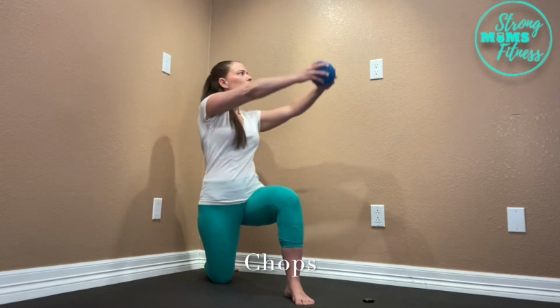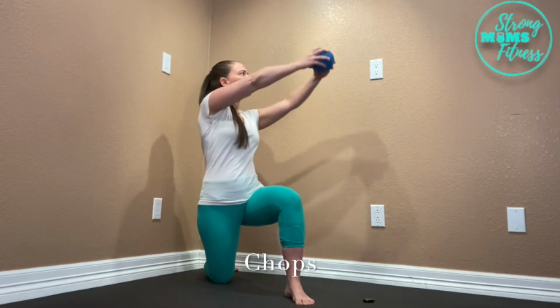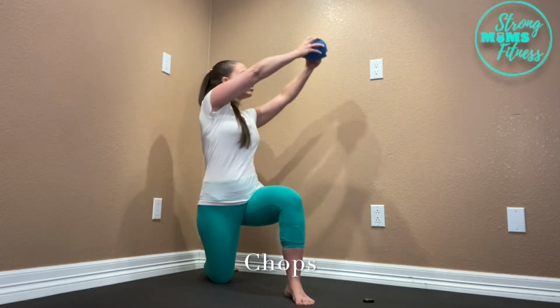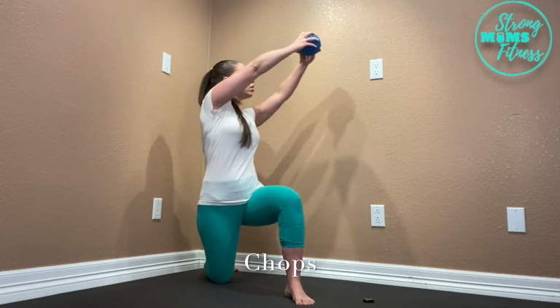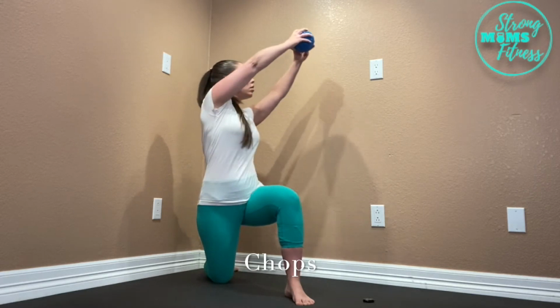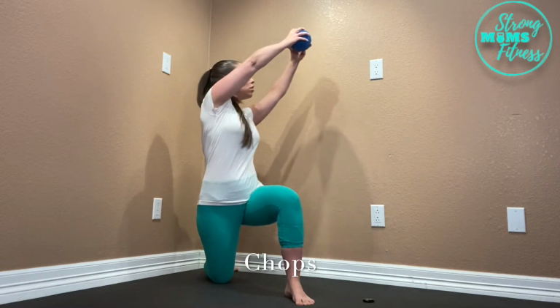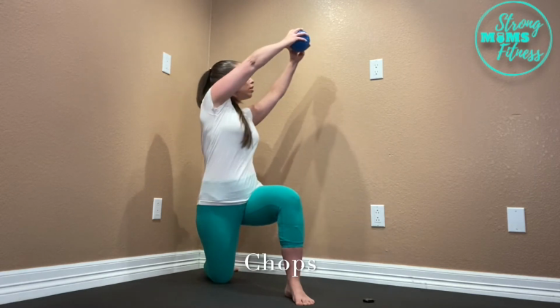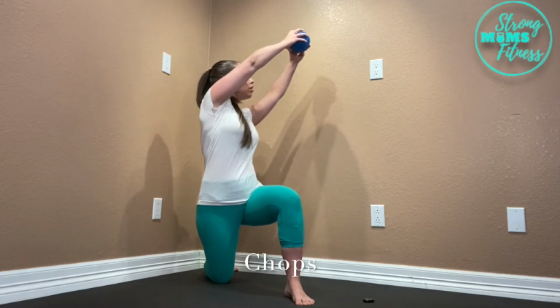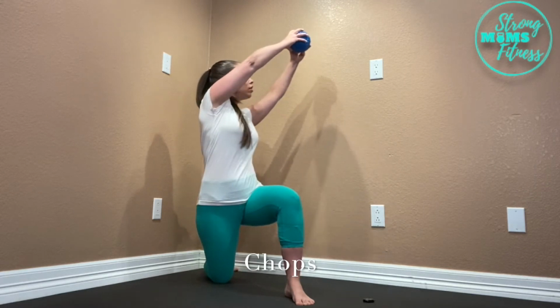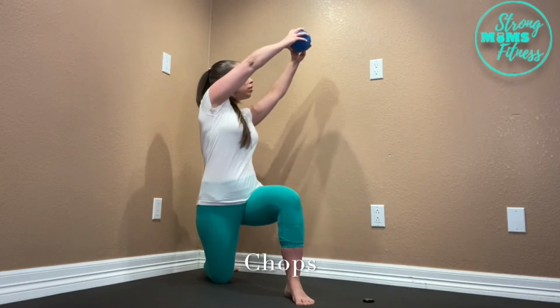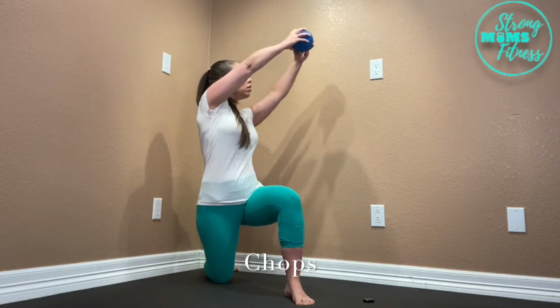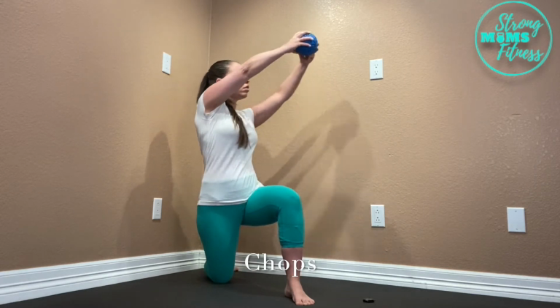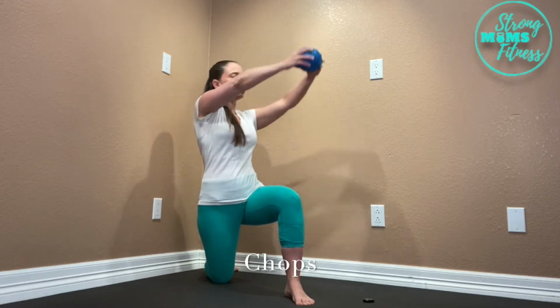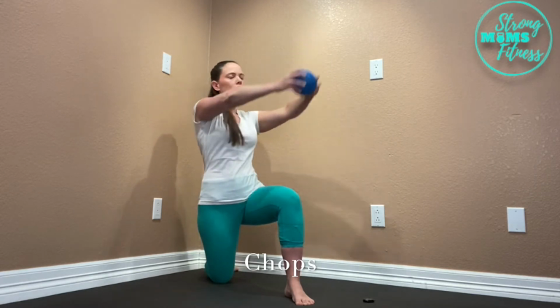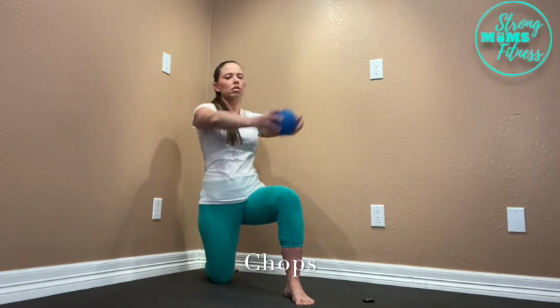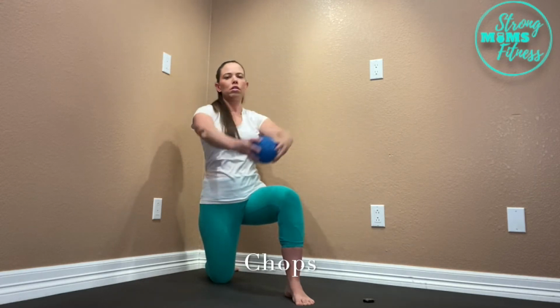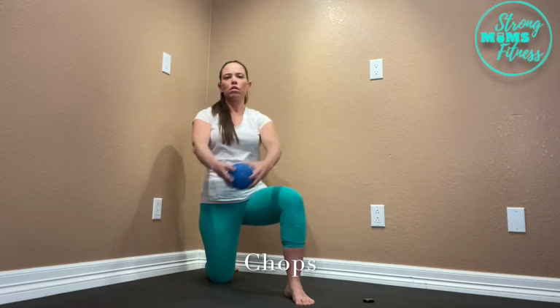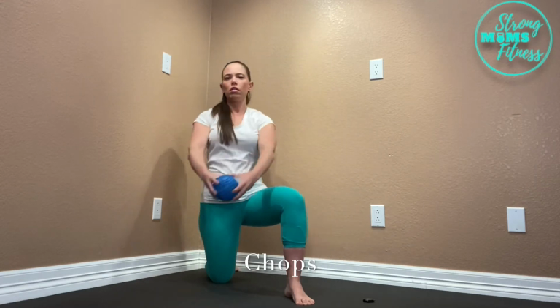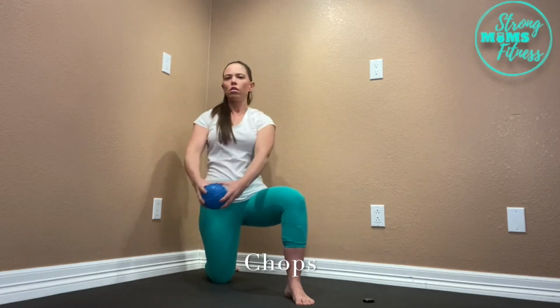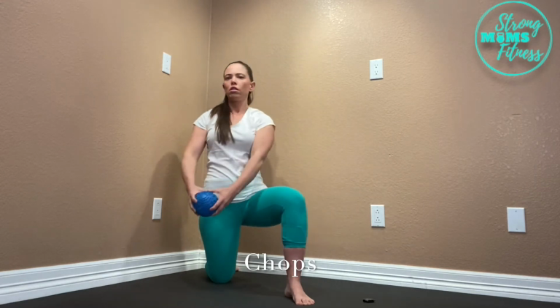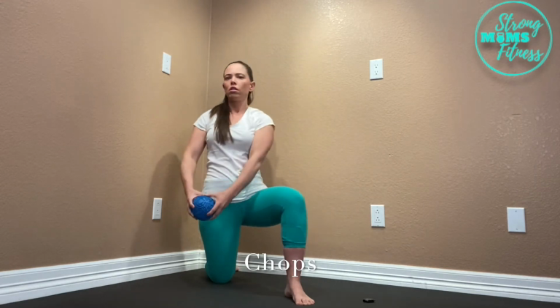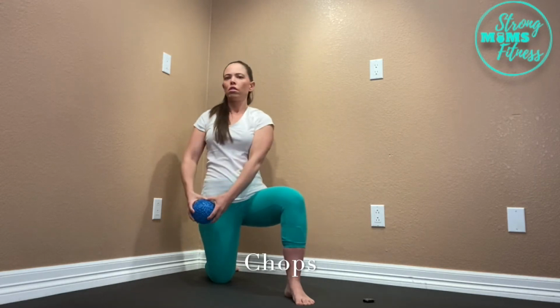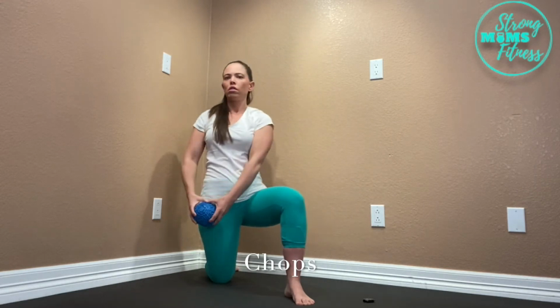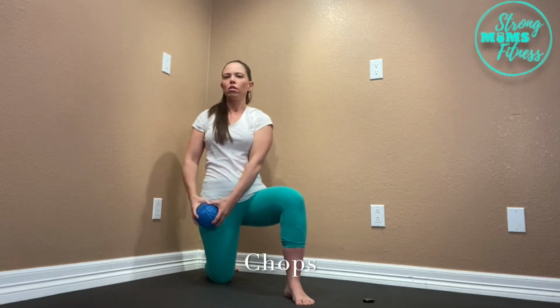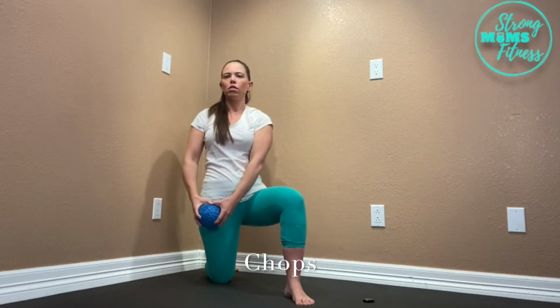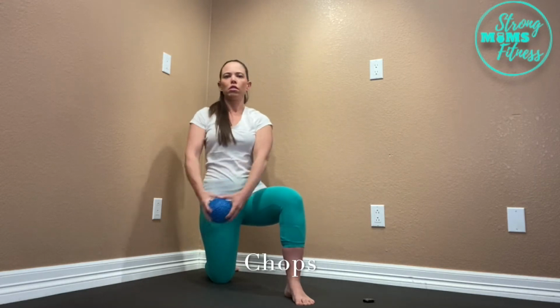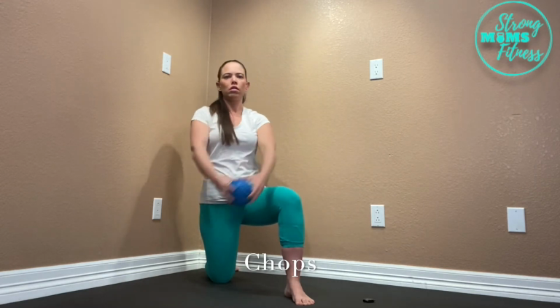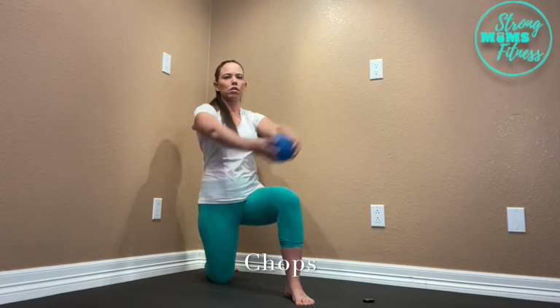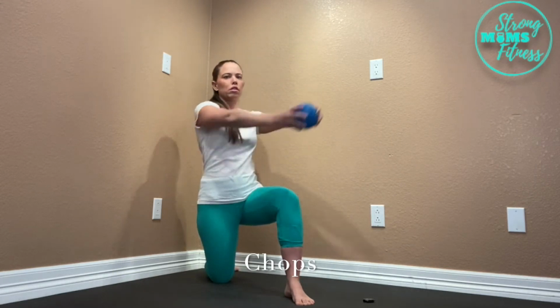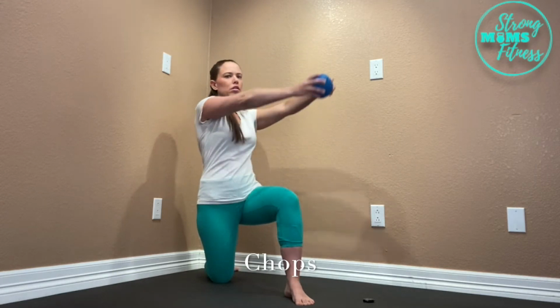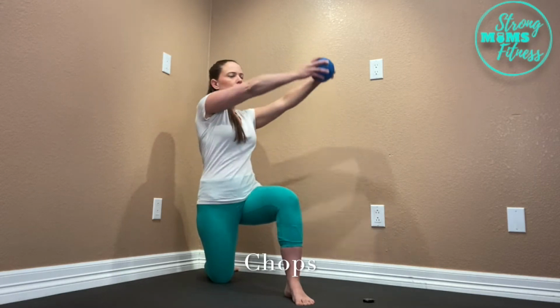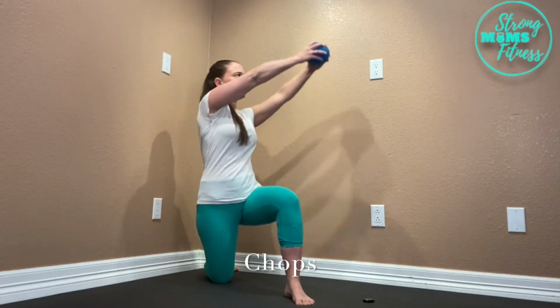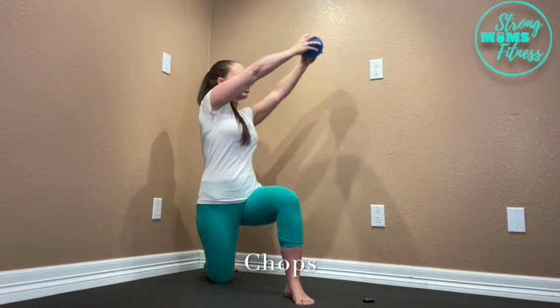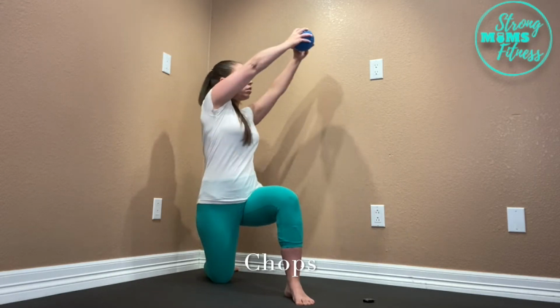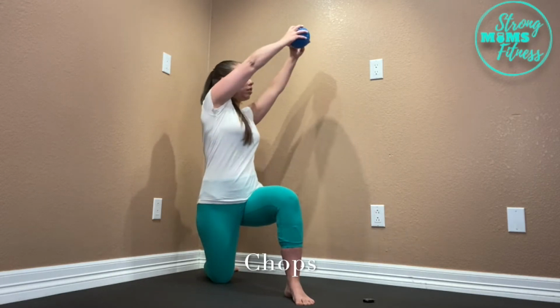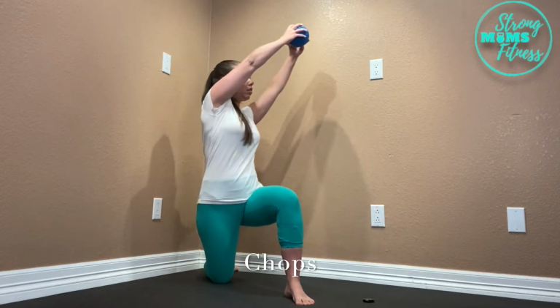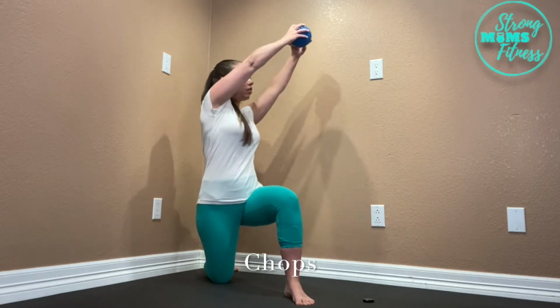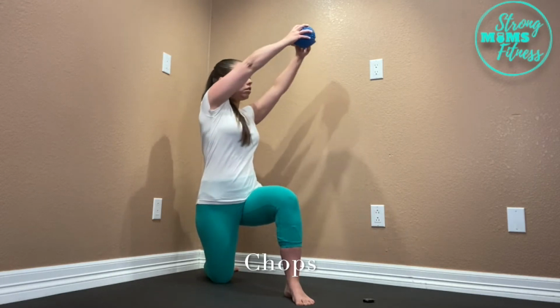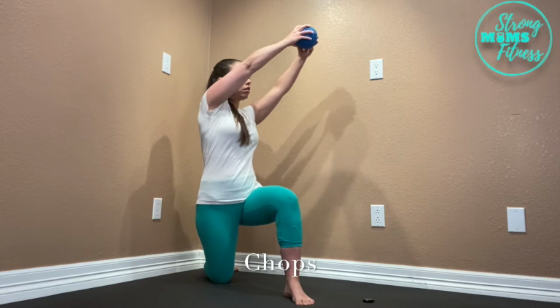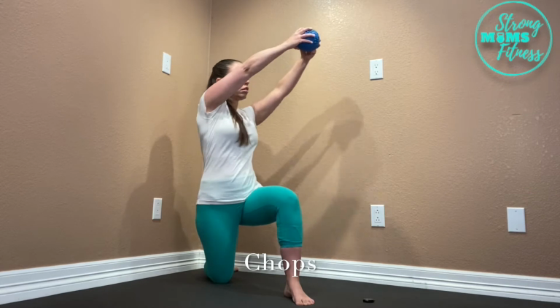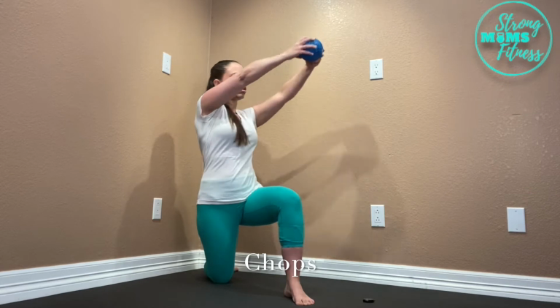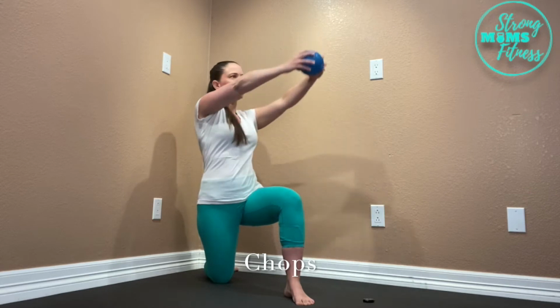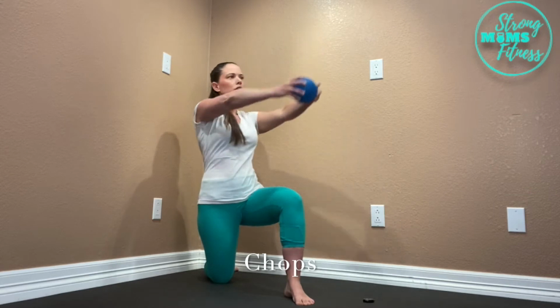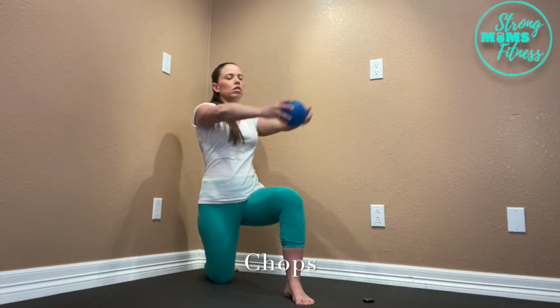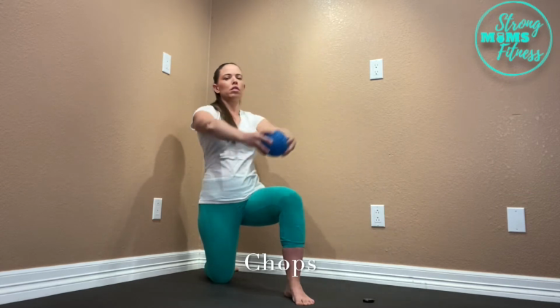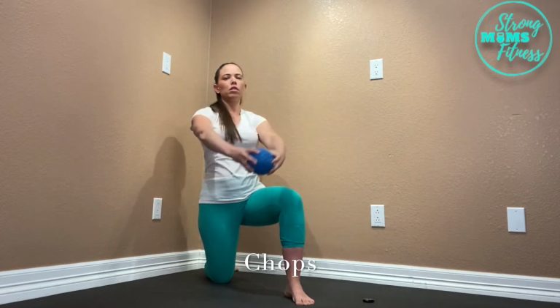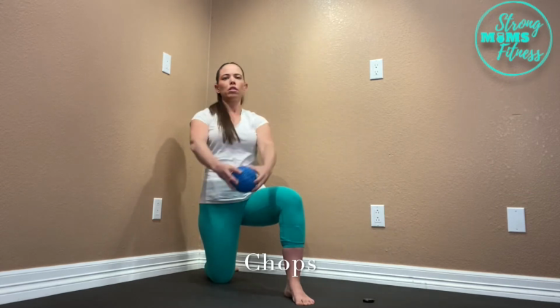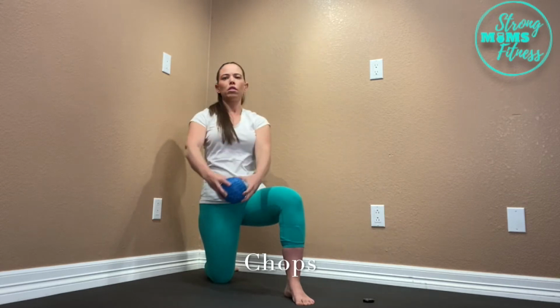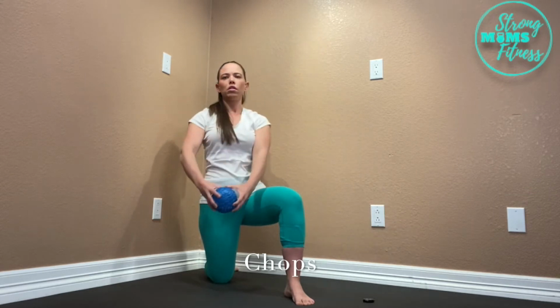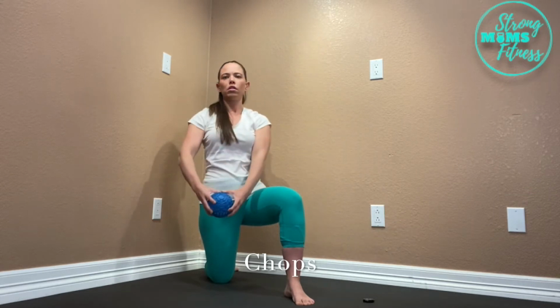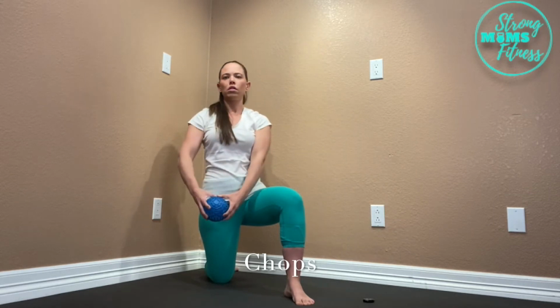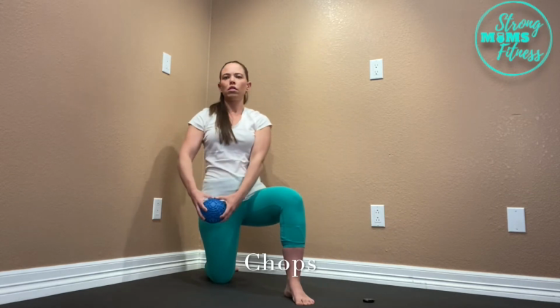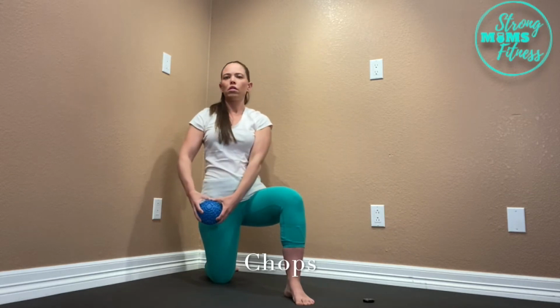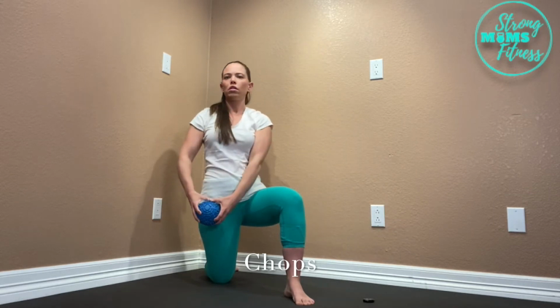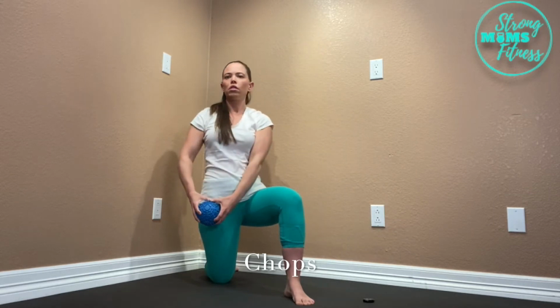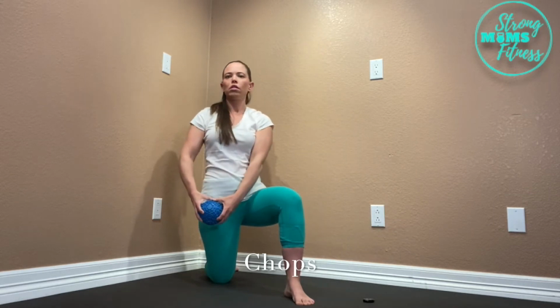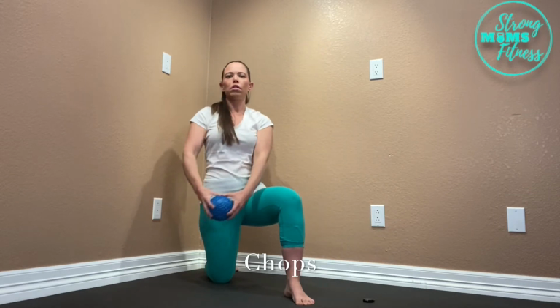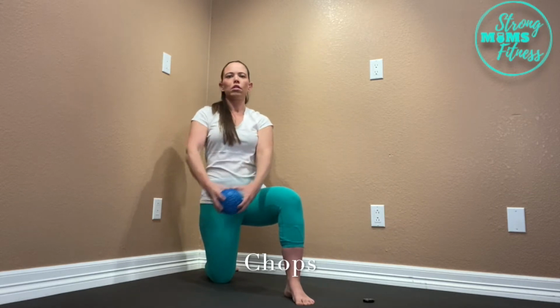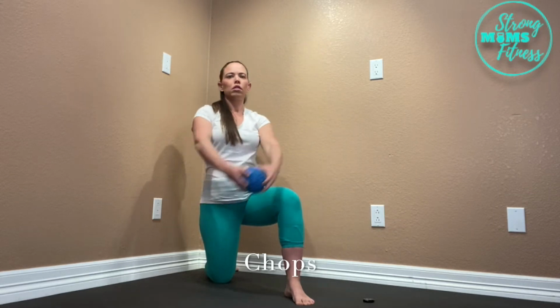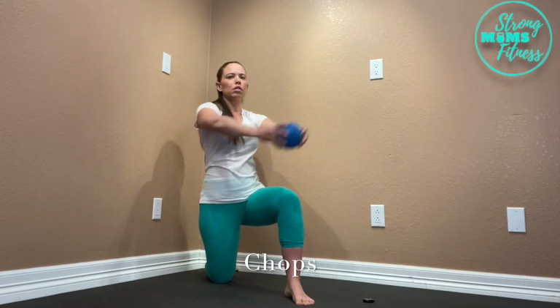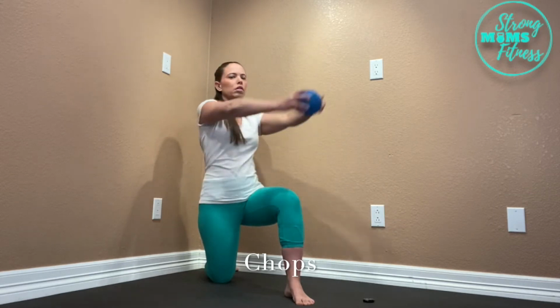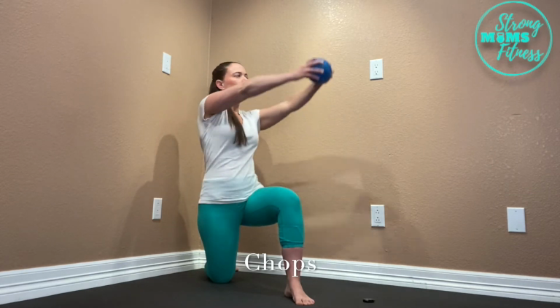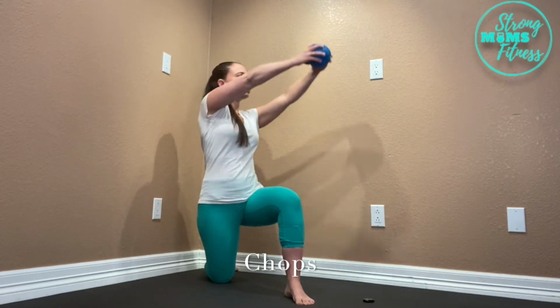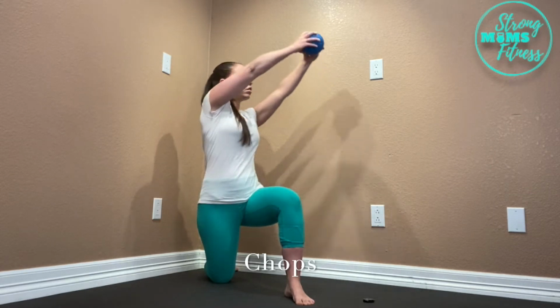Chops are an amazing workout for not only your back, but your core also.